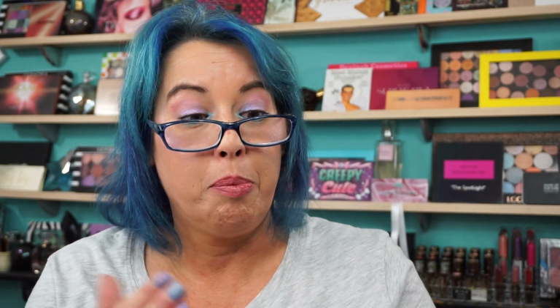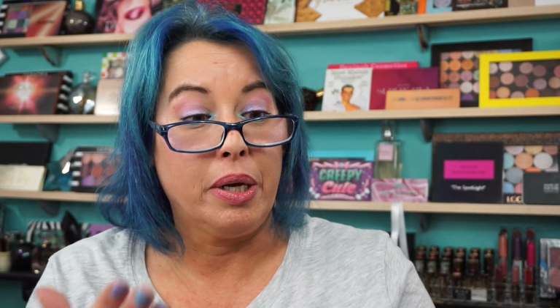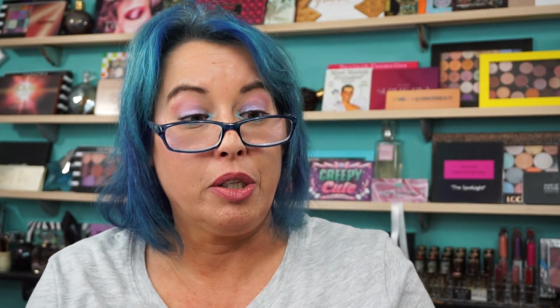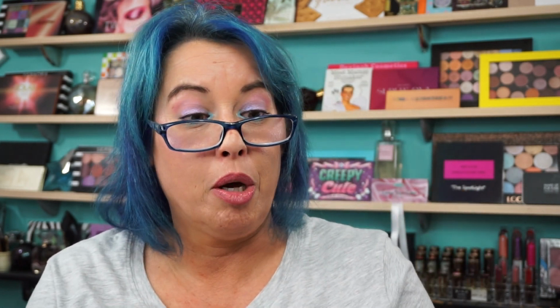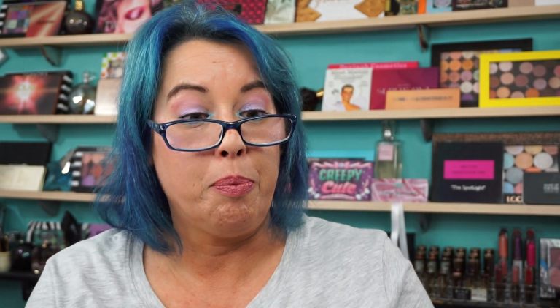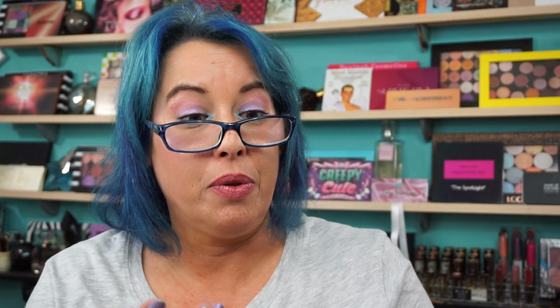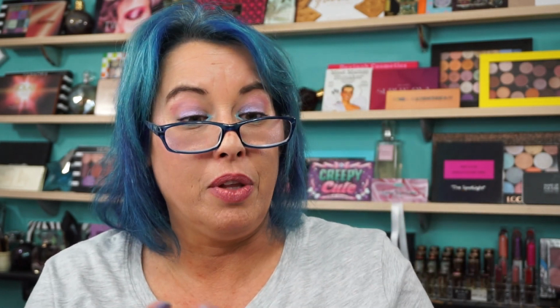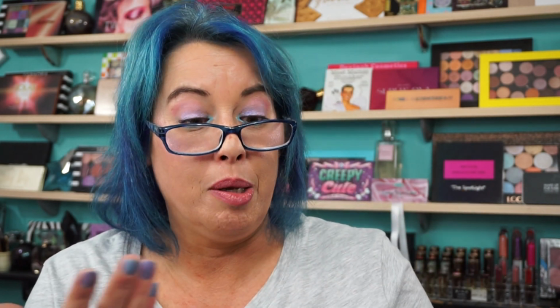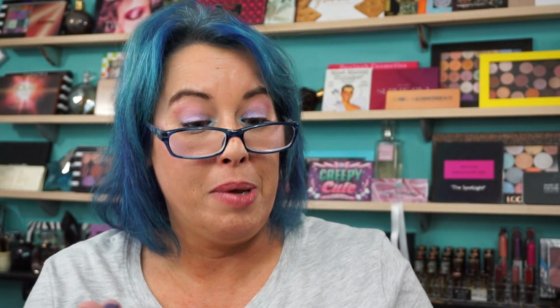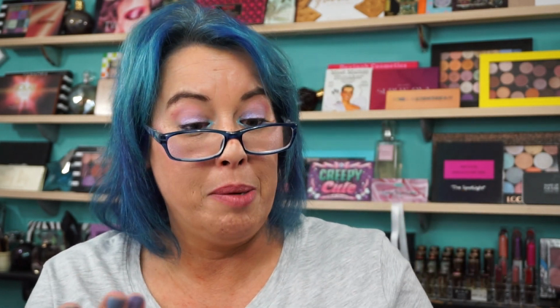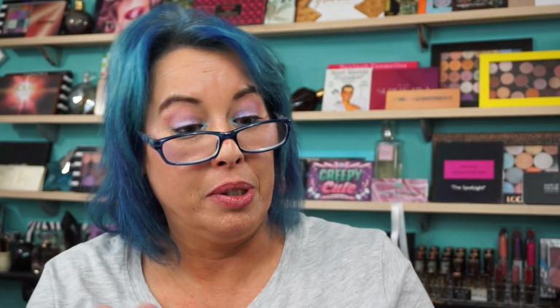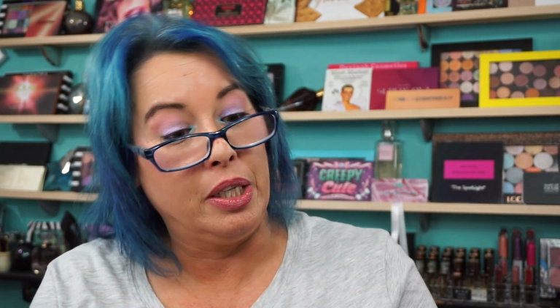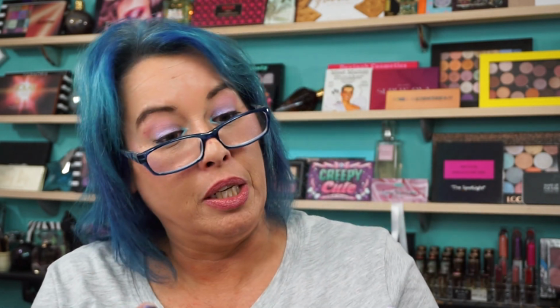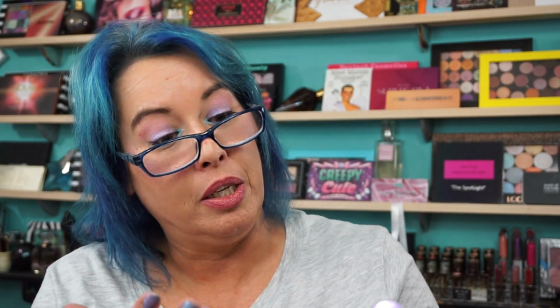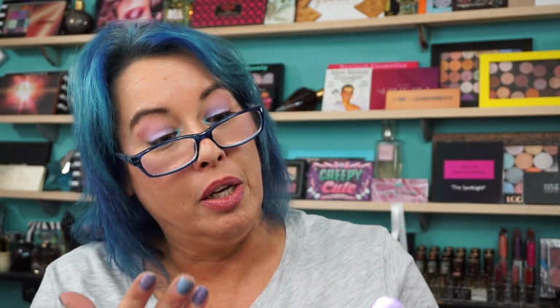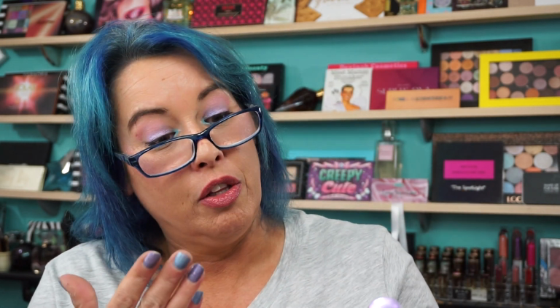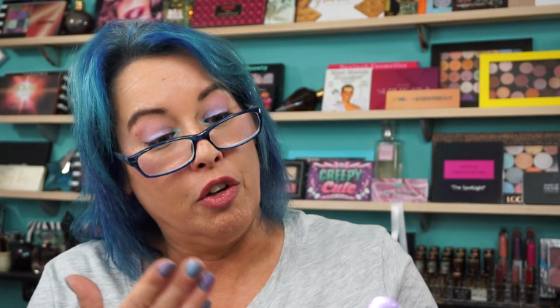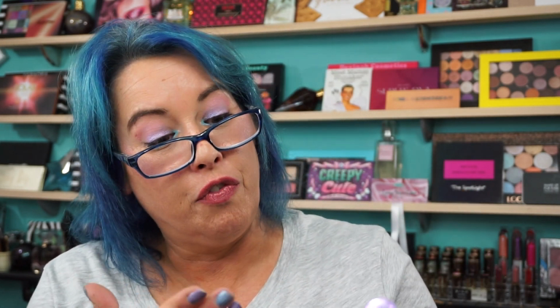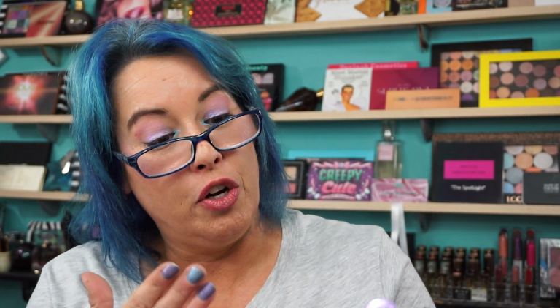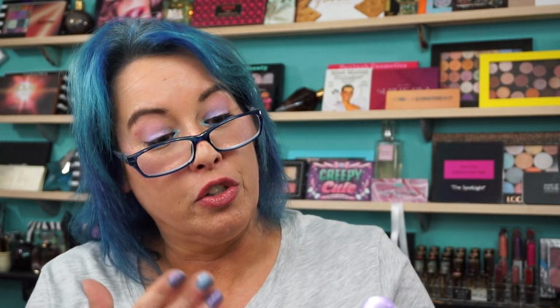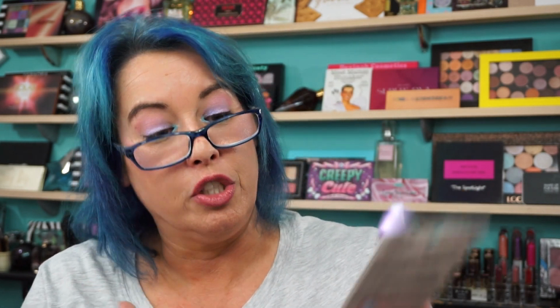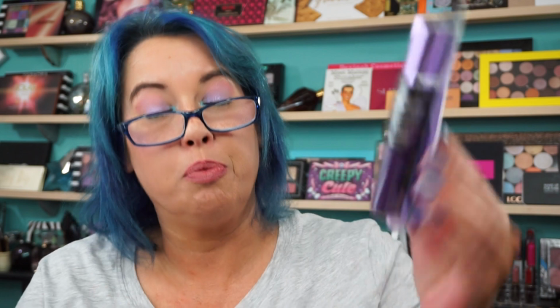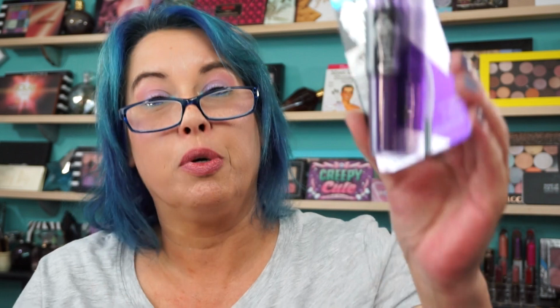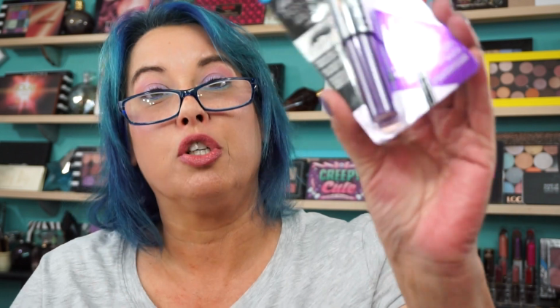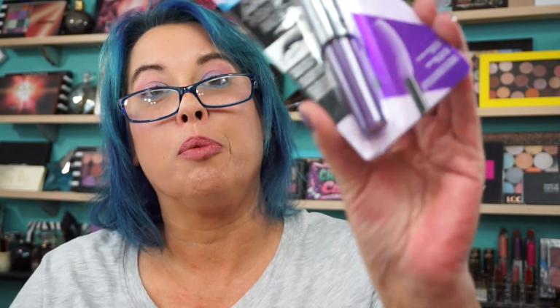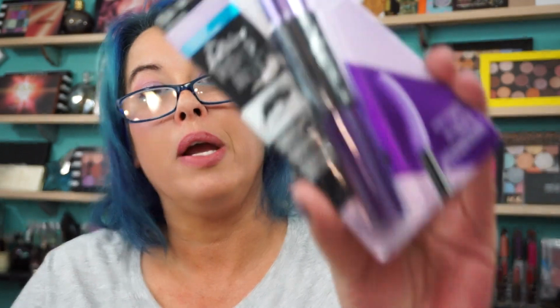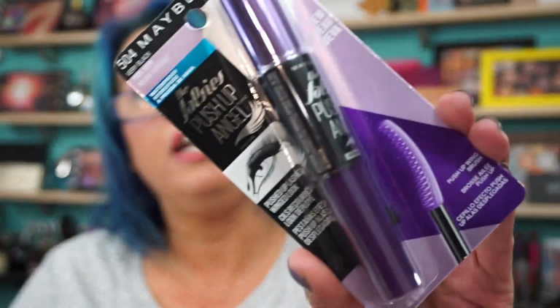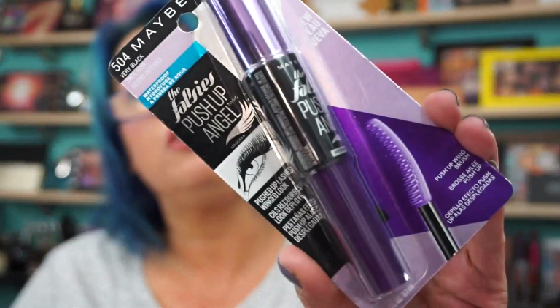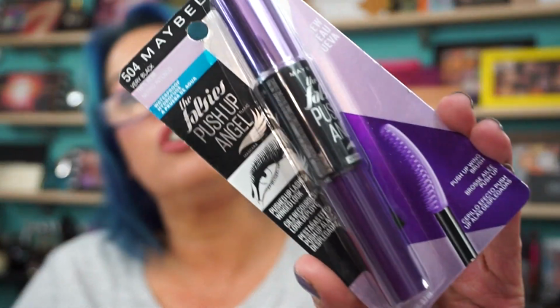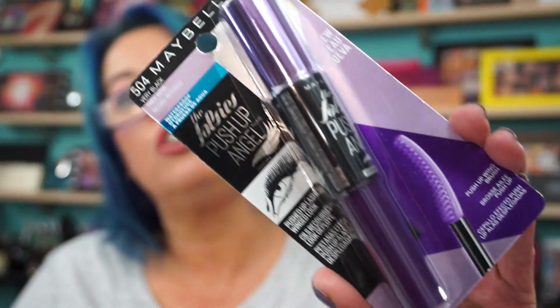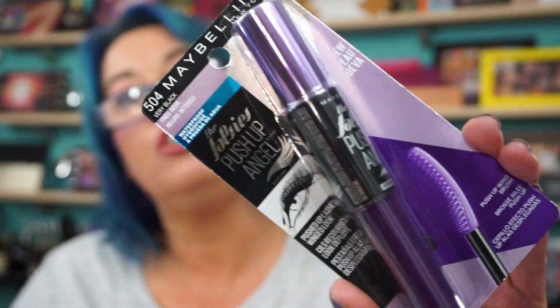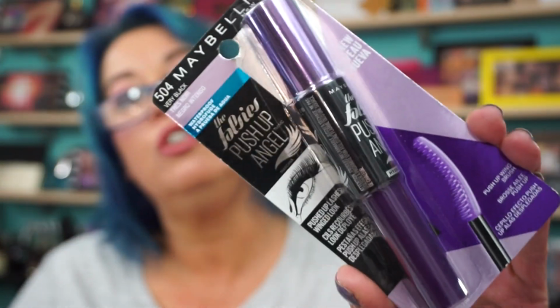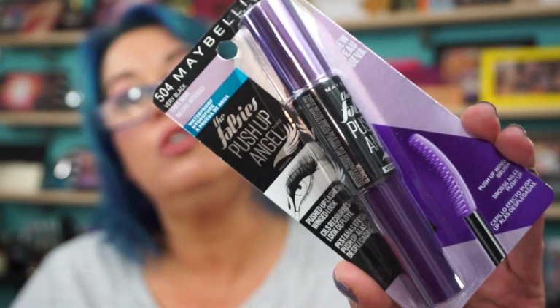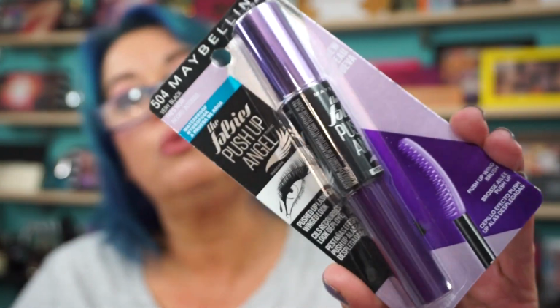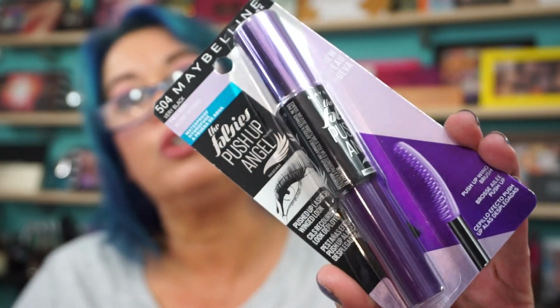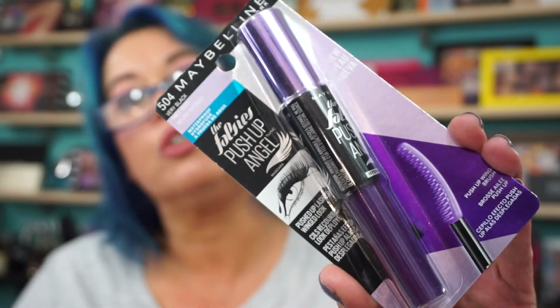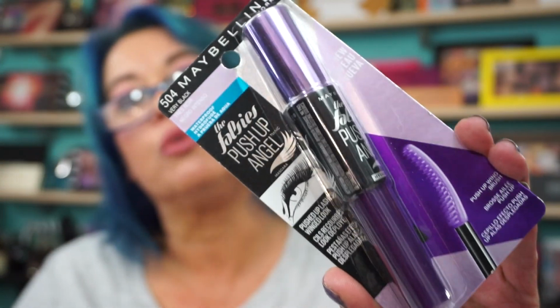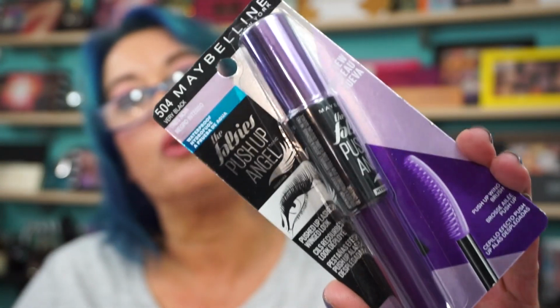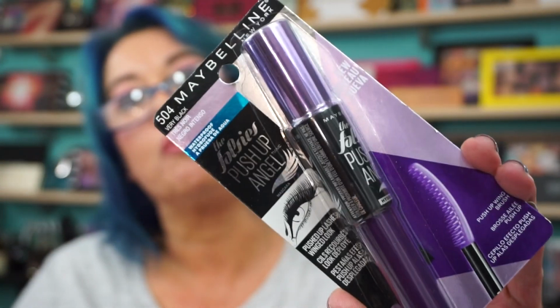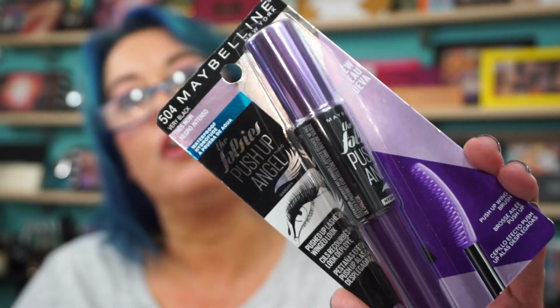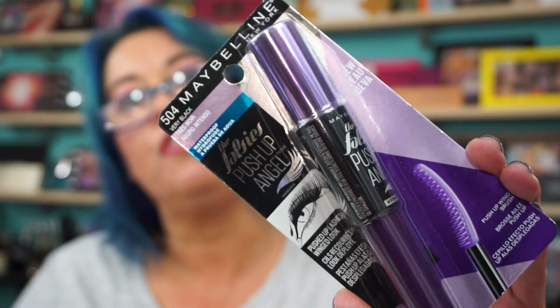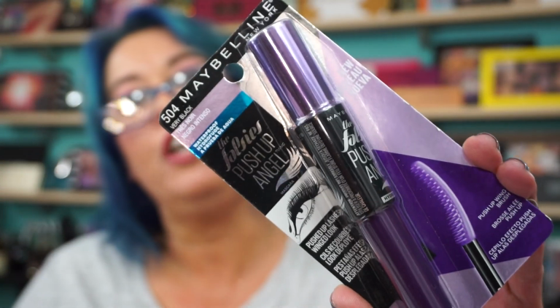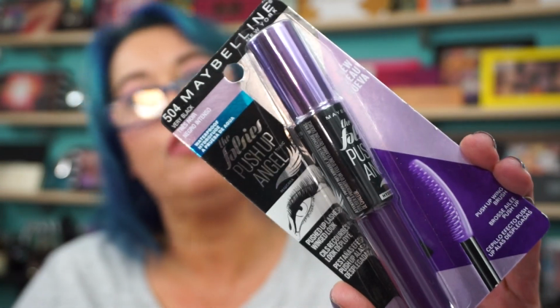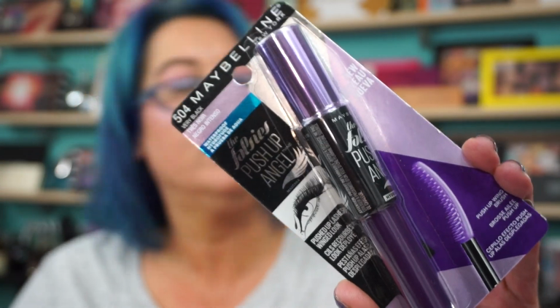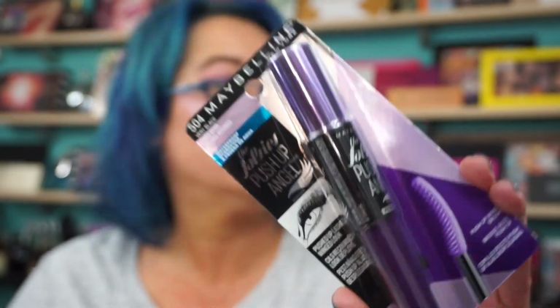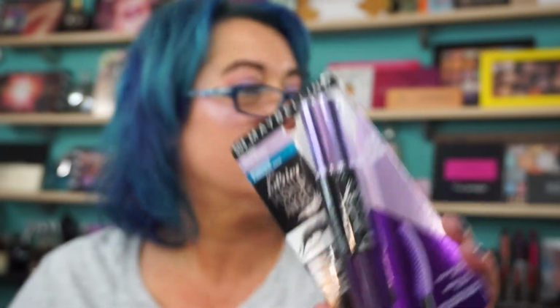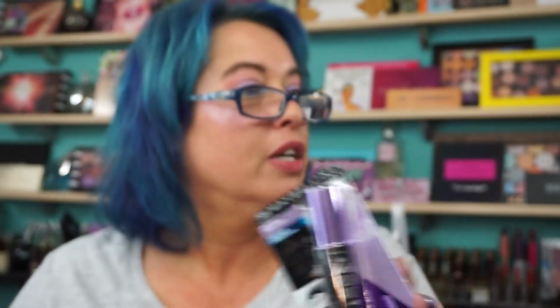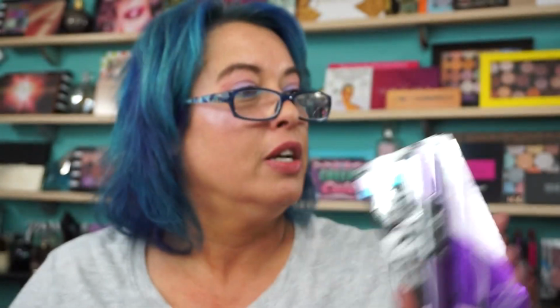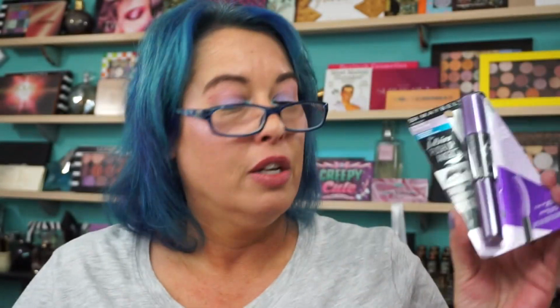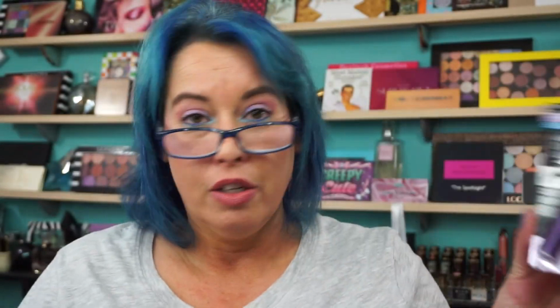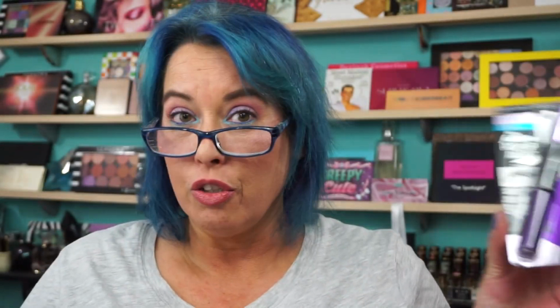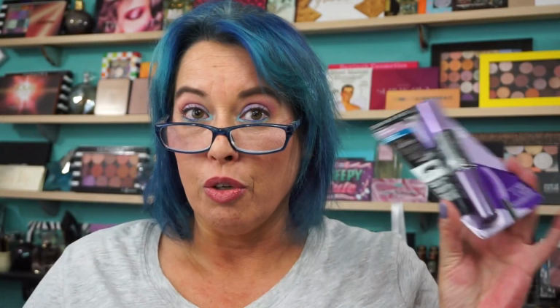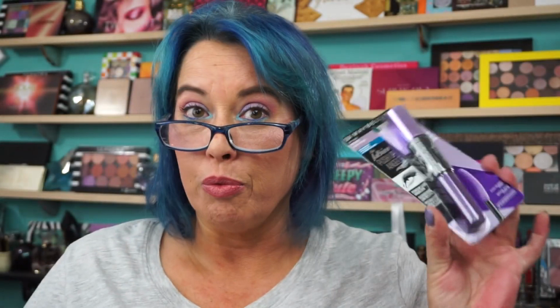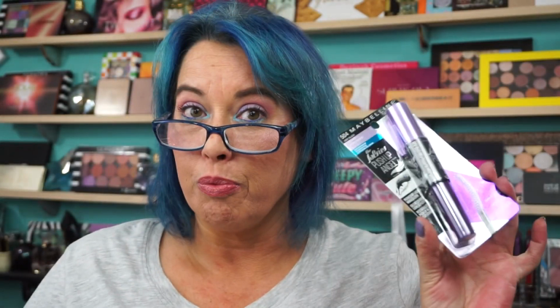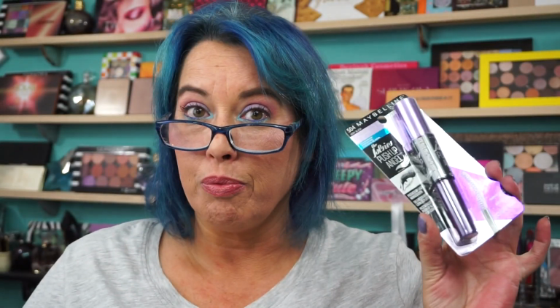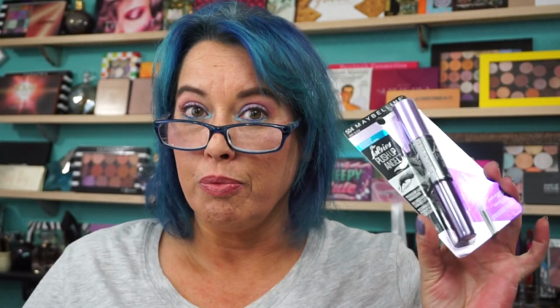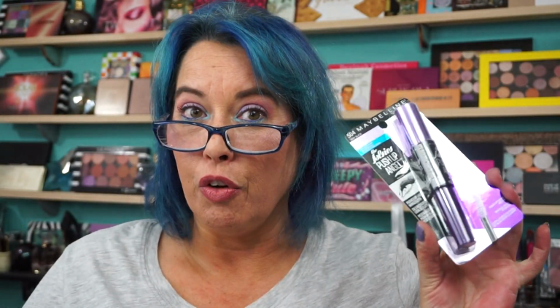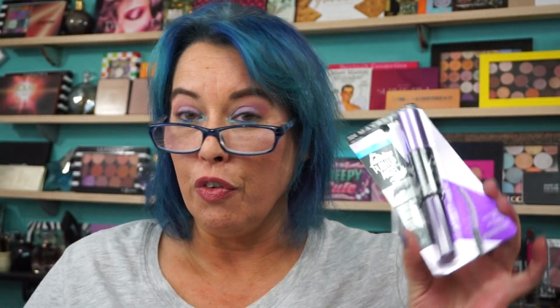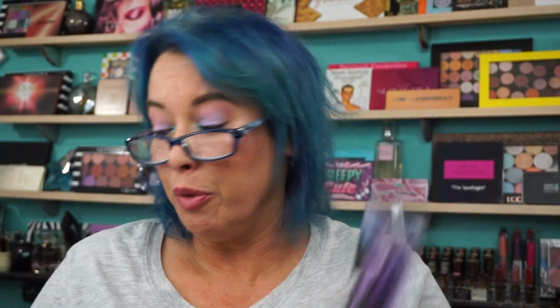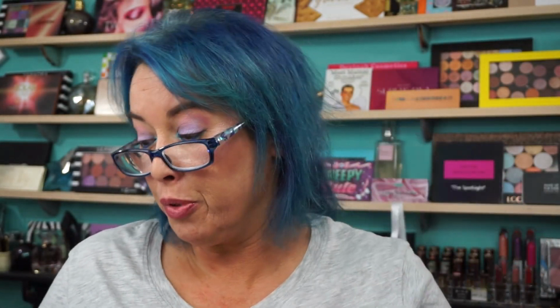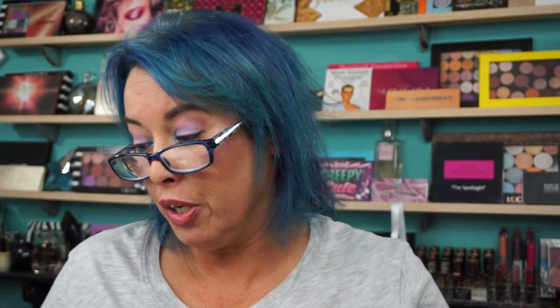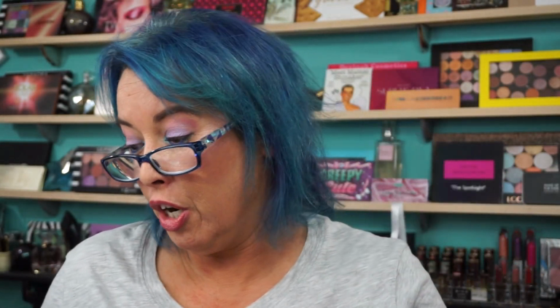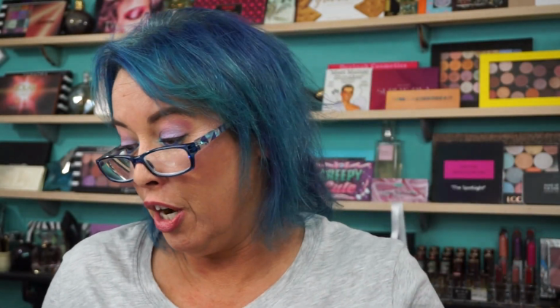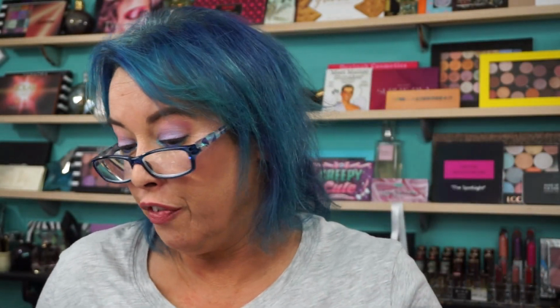I picked up the Maybelline Falsies Push-Up Angel, which is one of my favorites. 50% off.